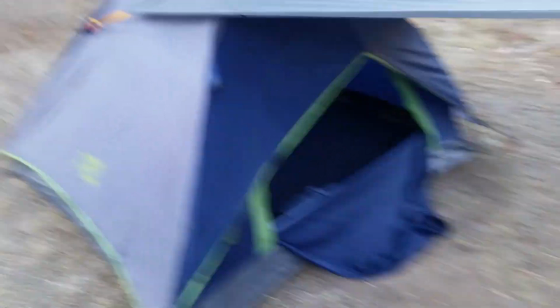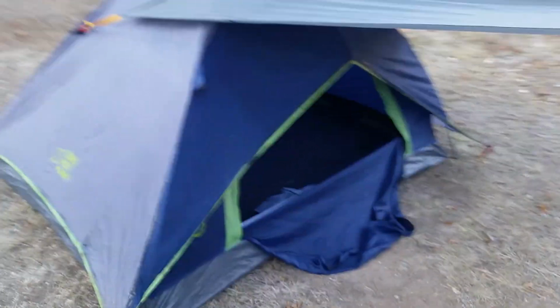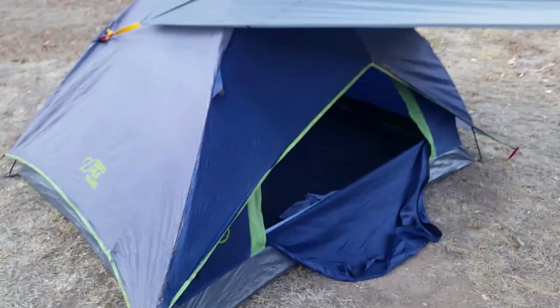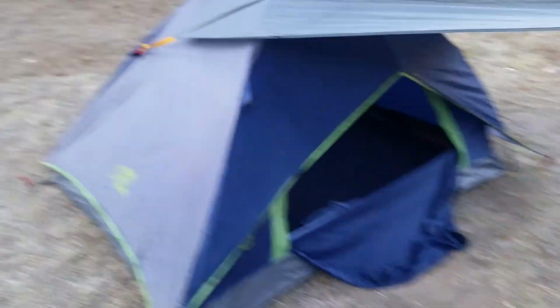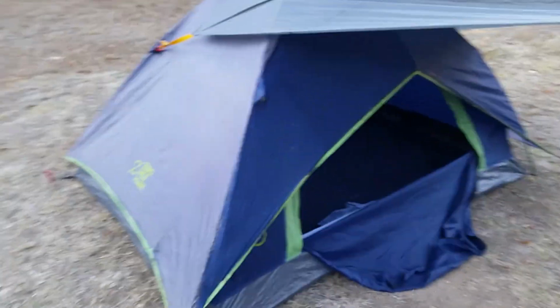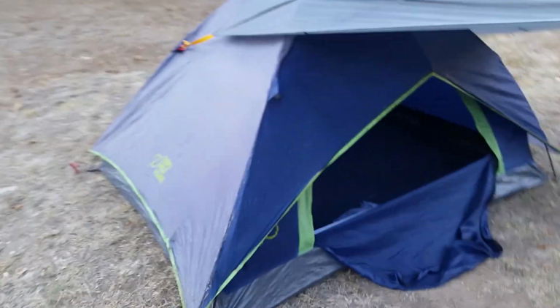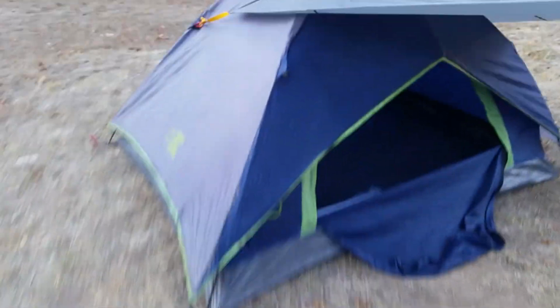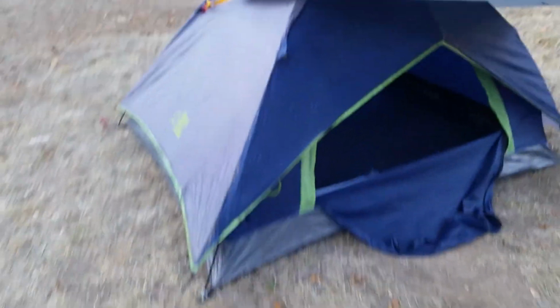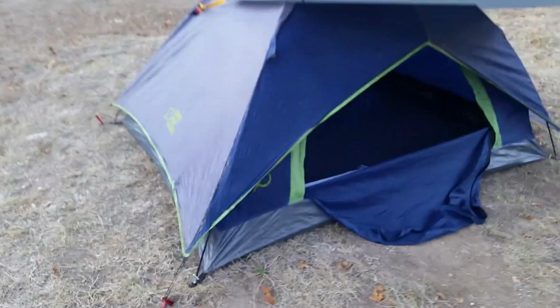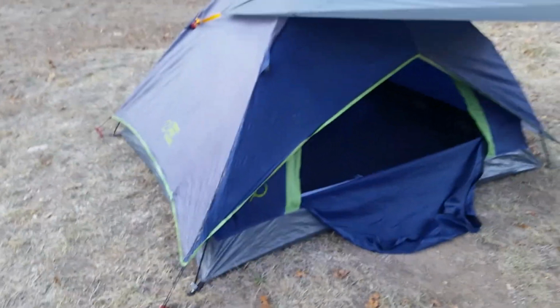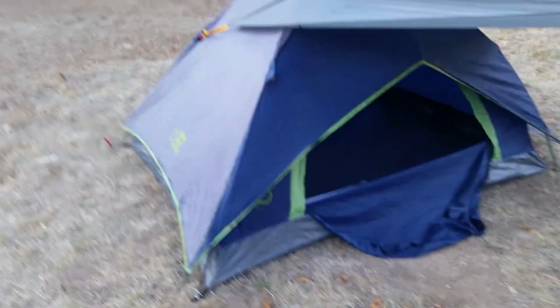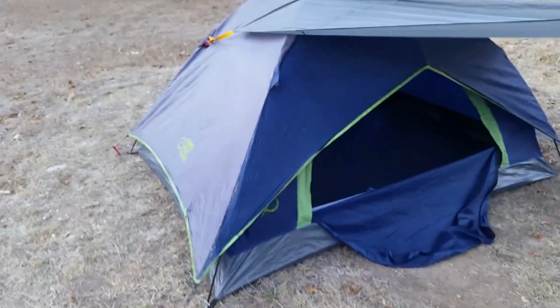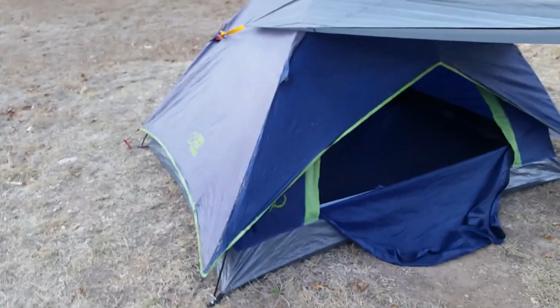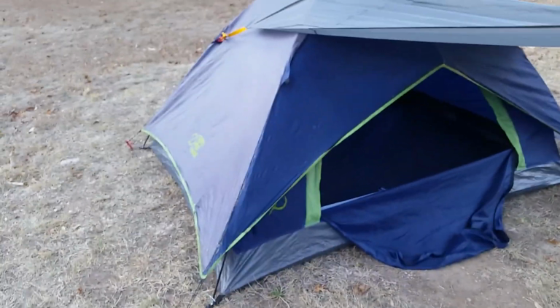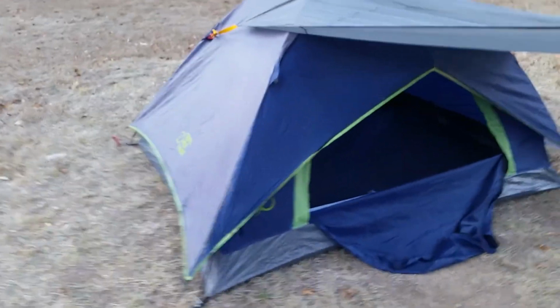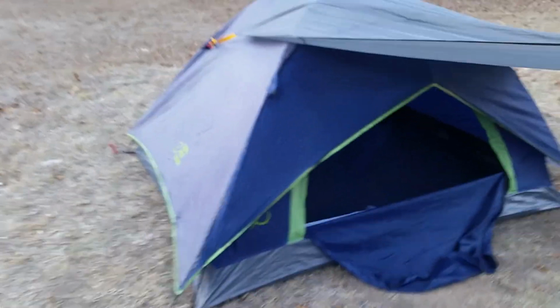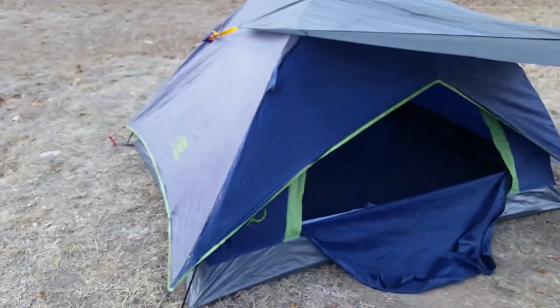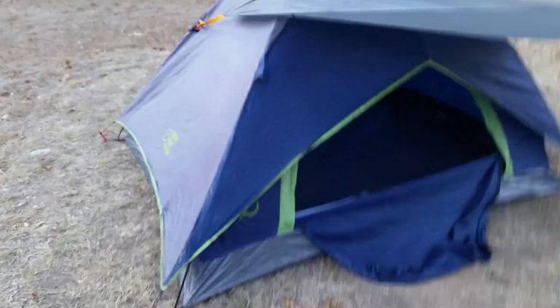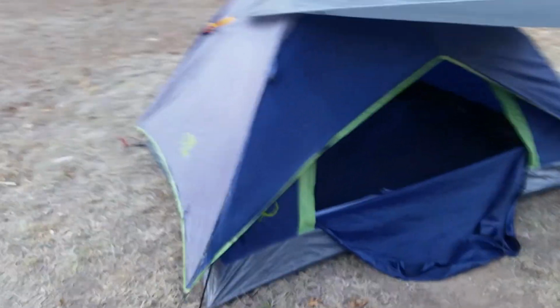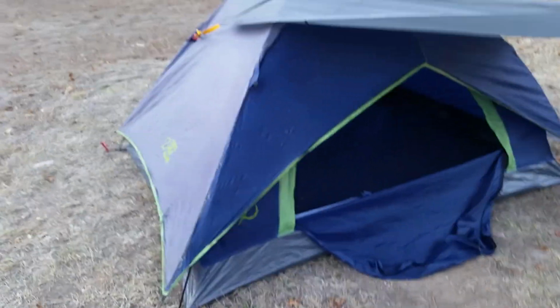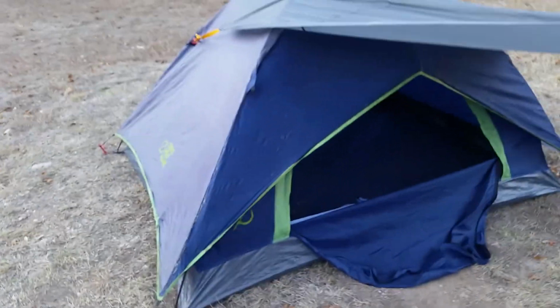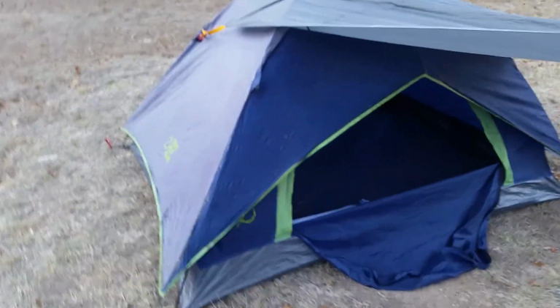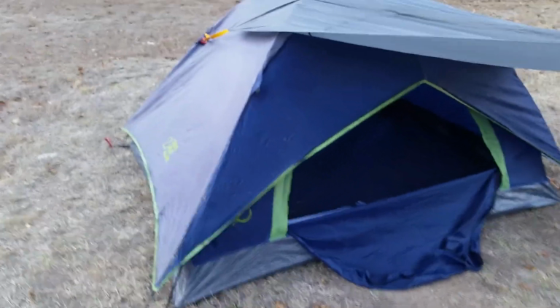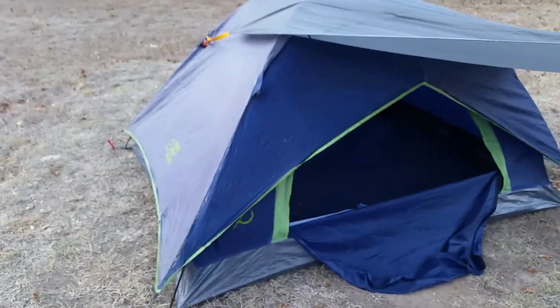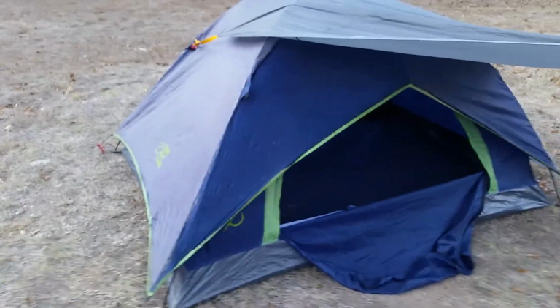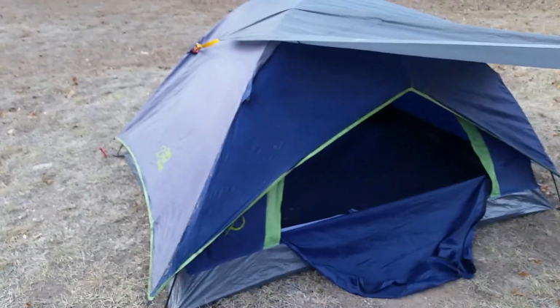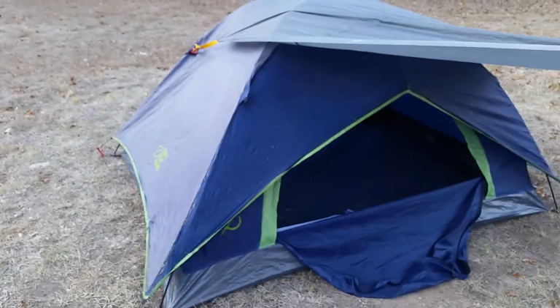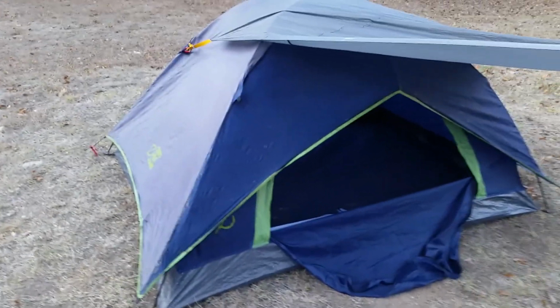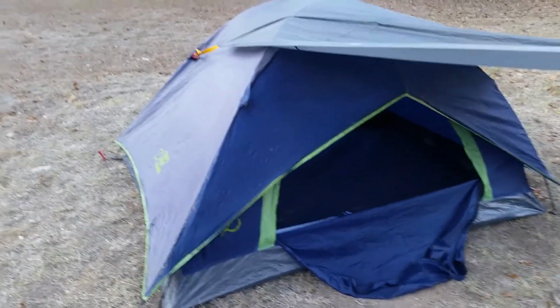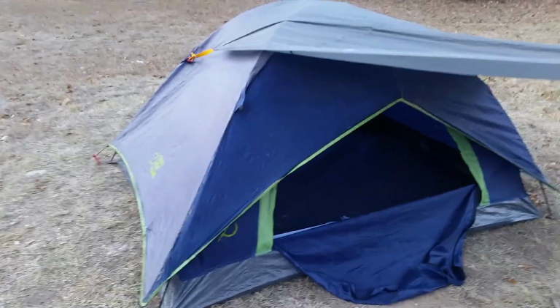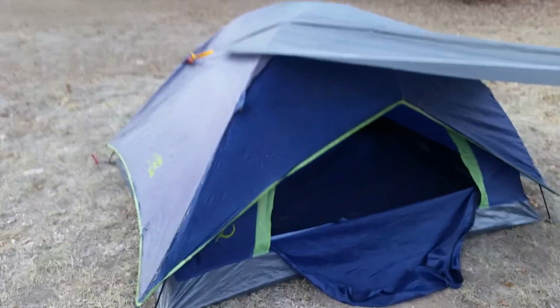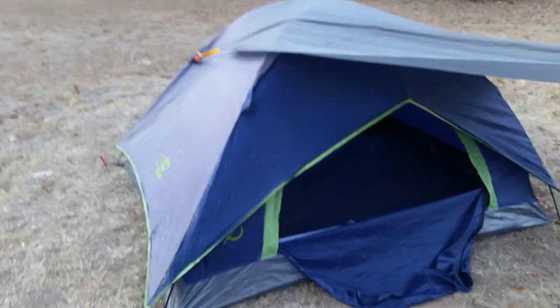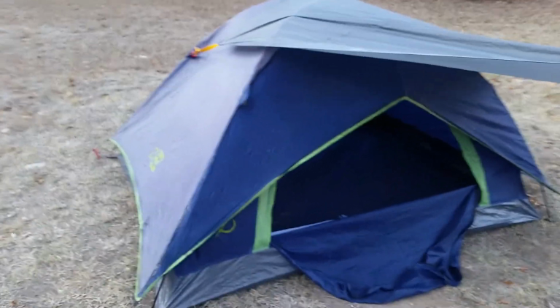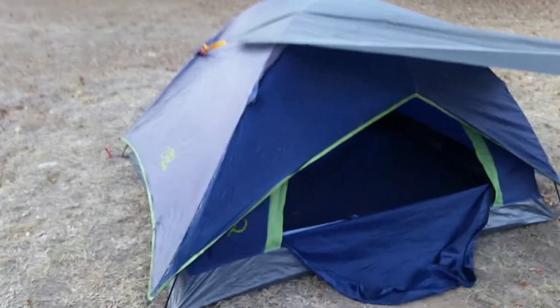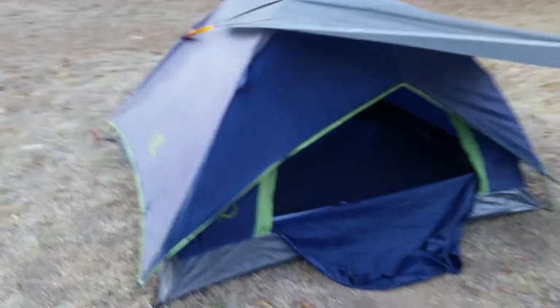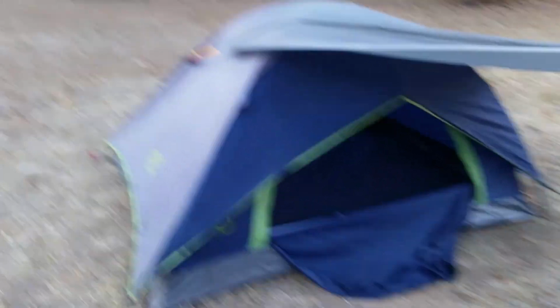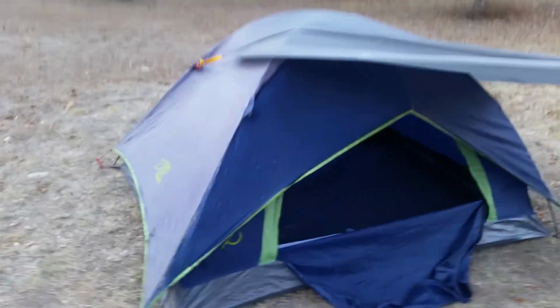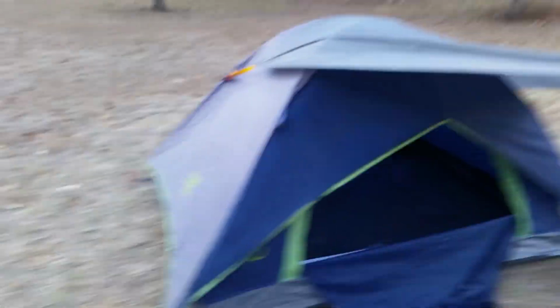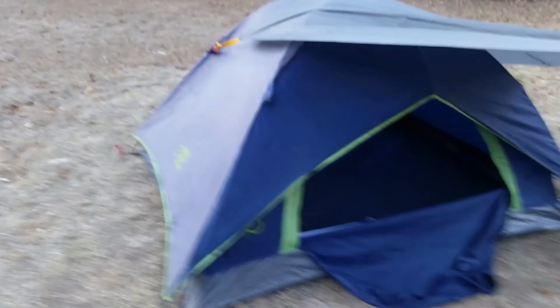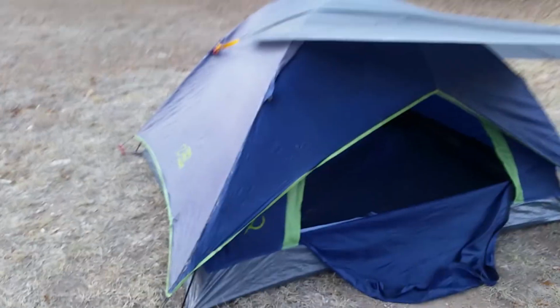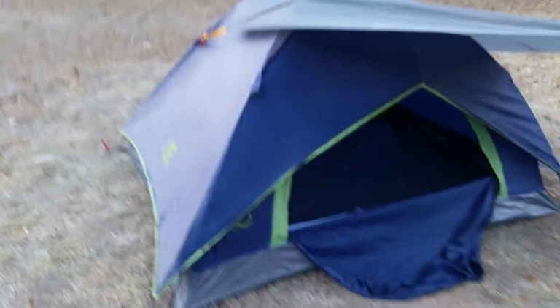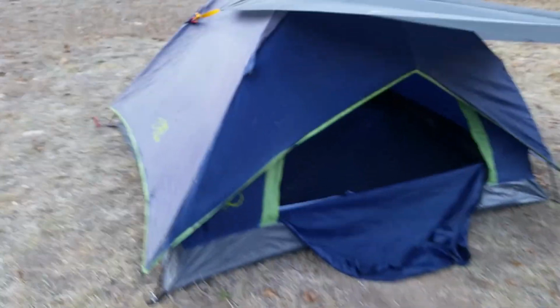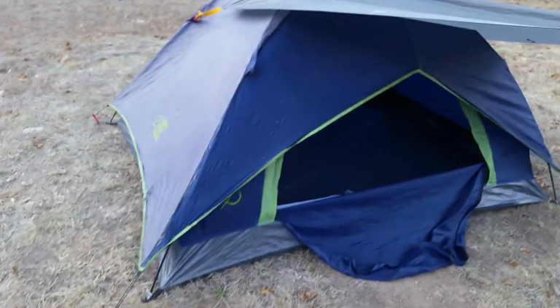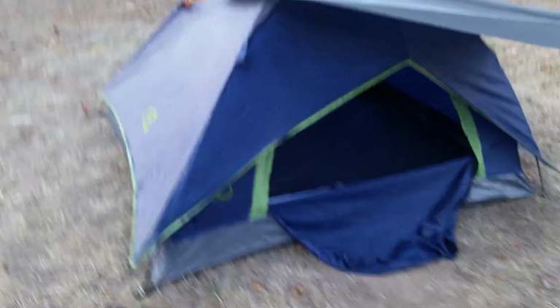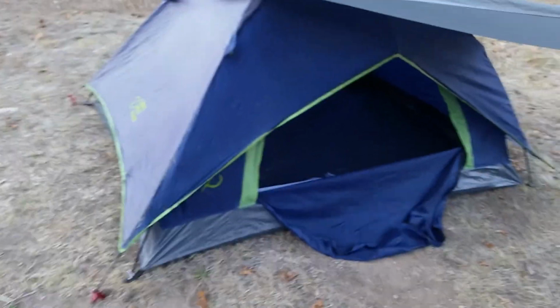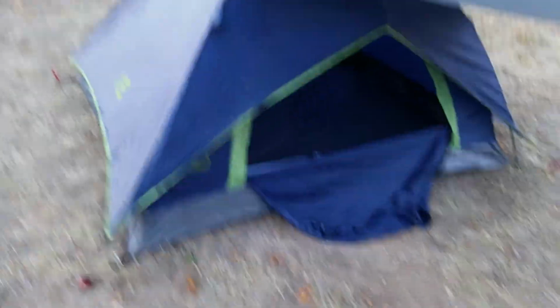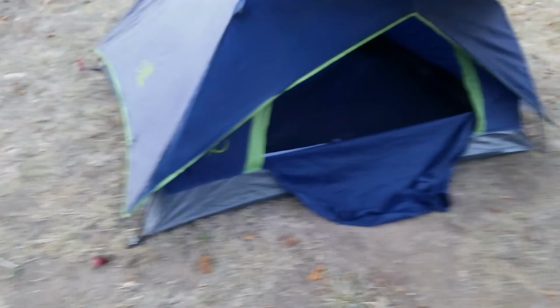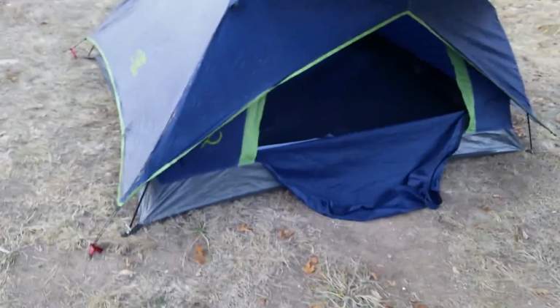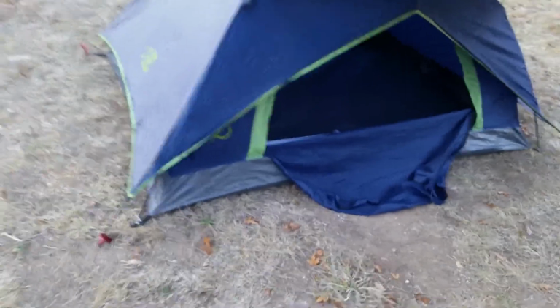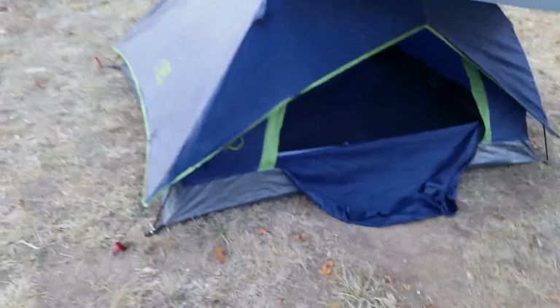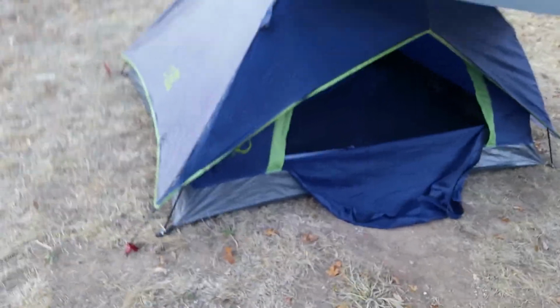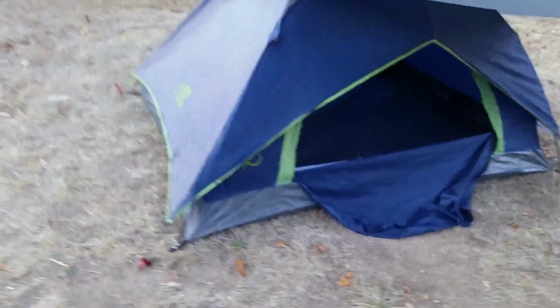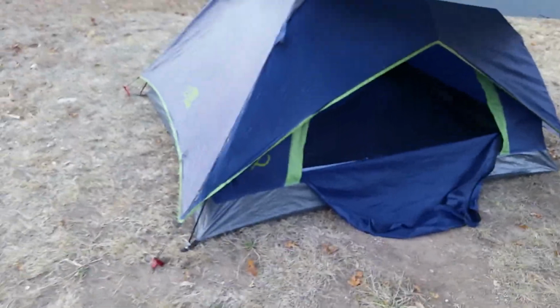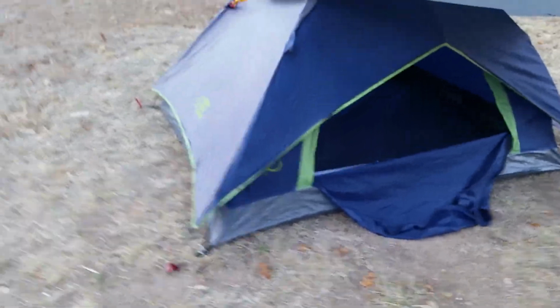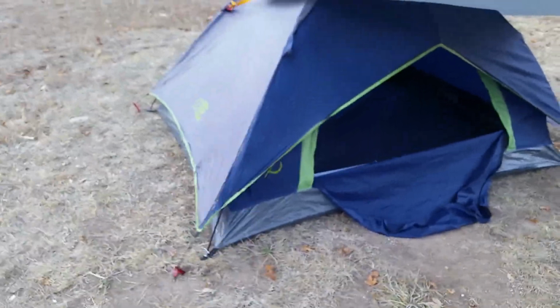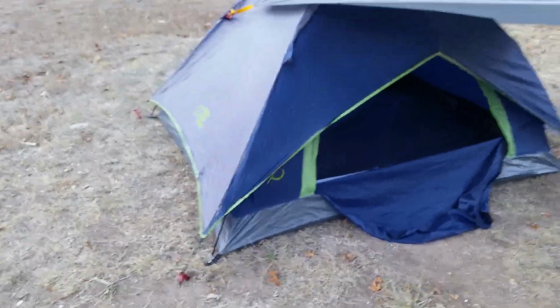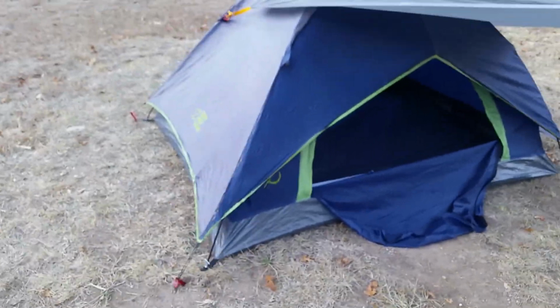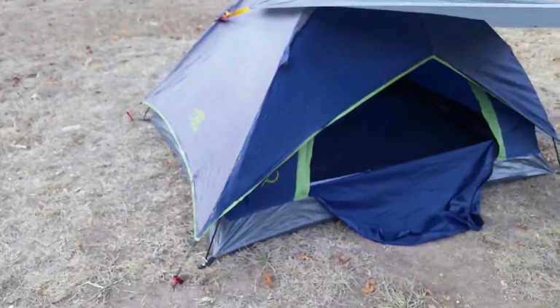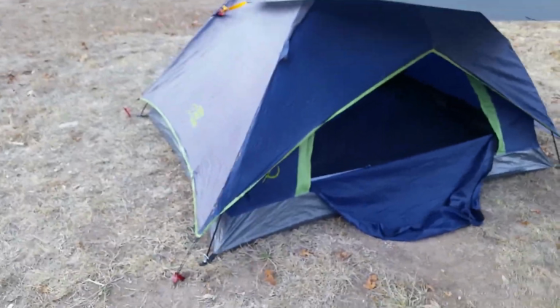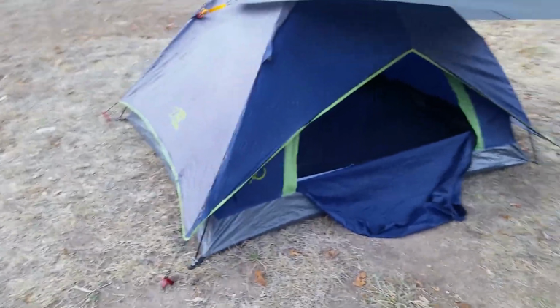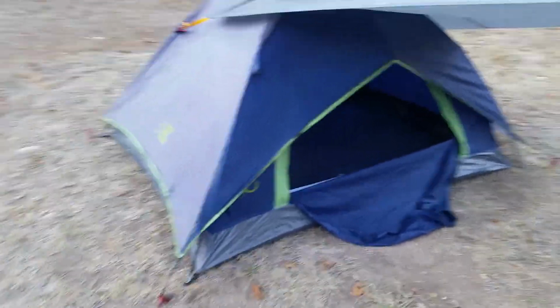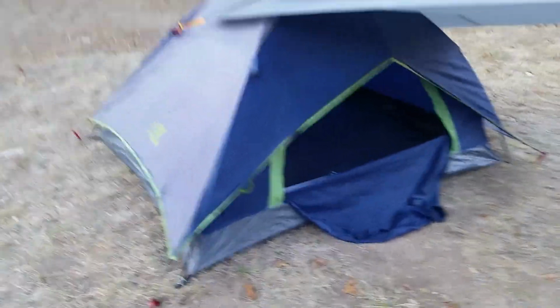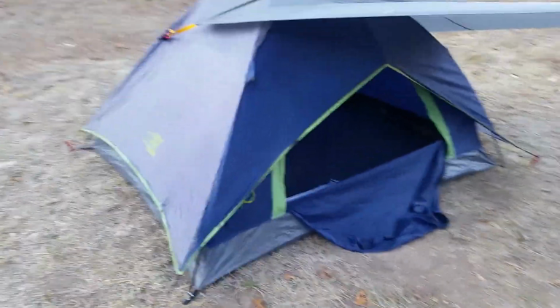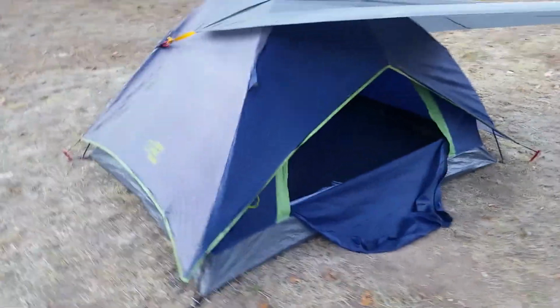It stood its first rain, it stood its first hard wind. All good so far.